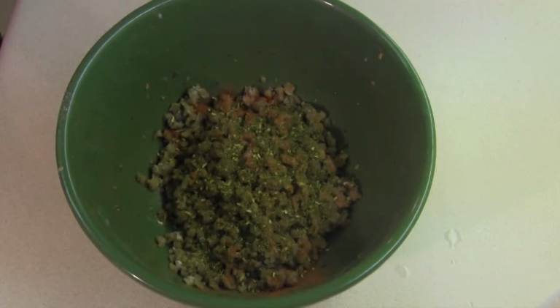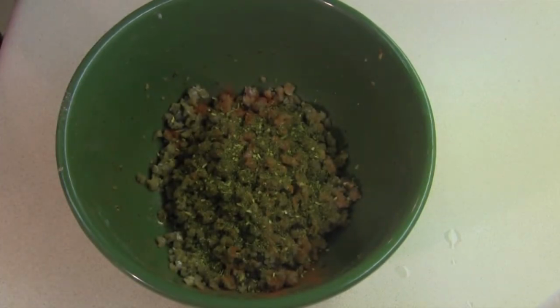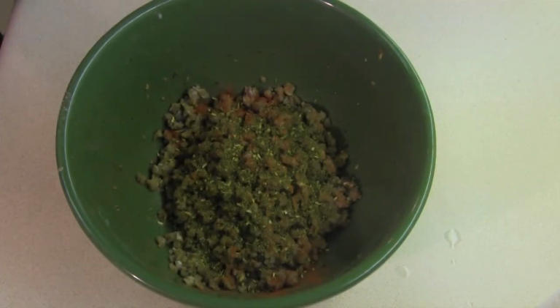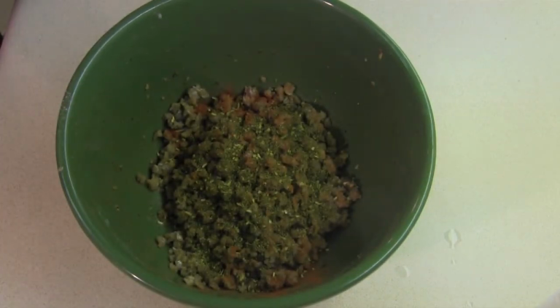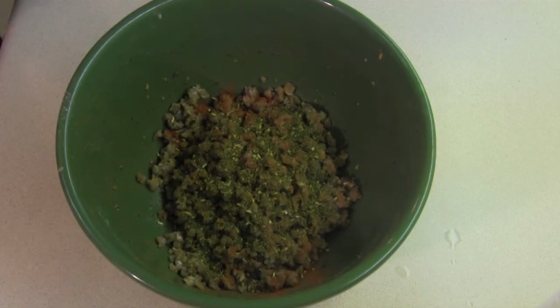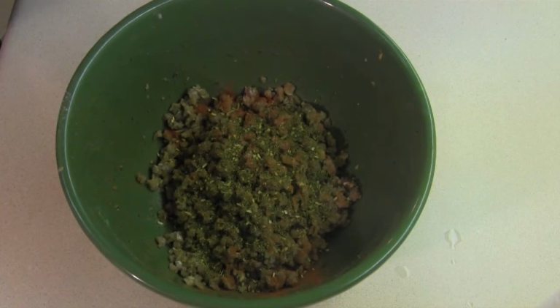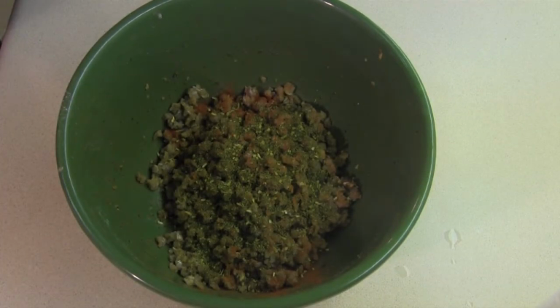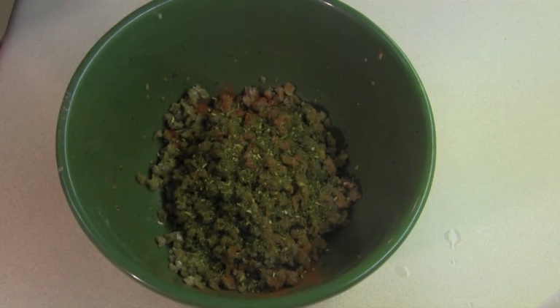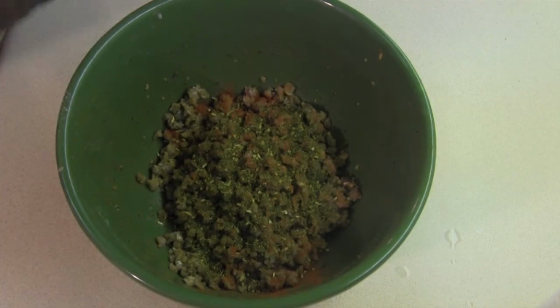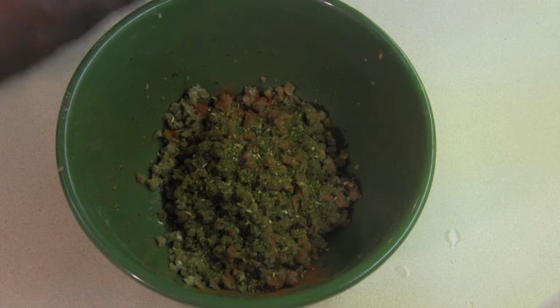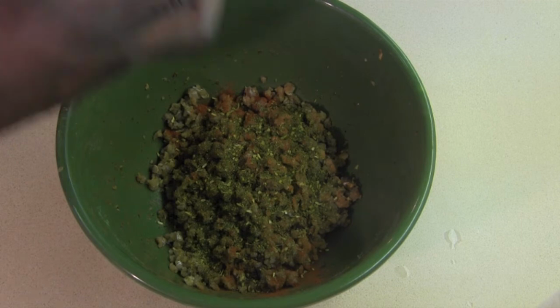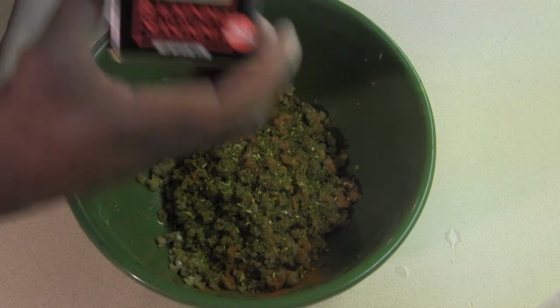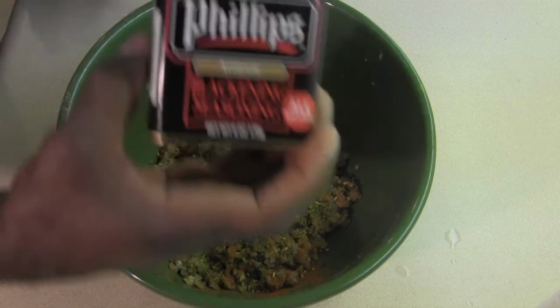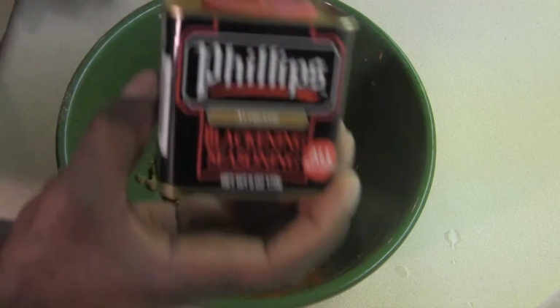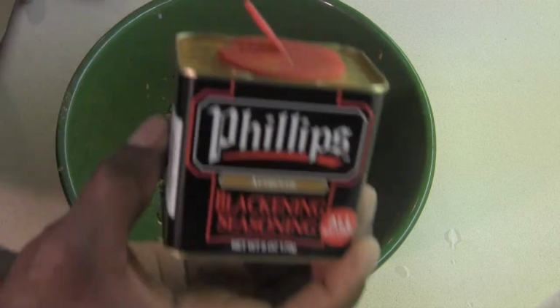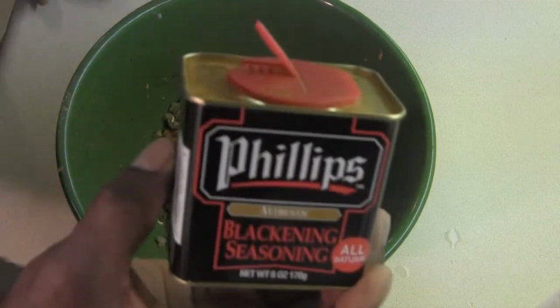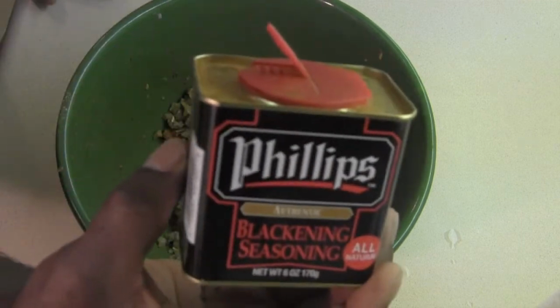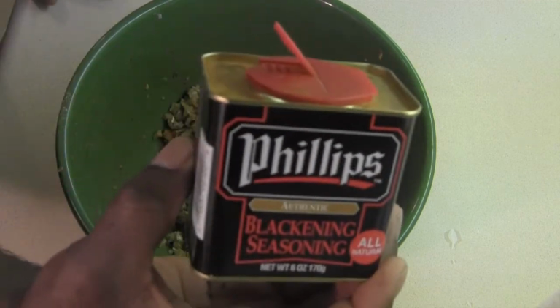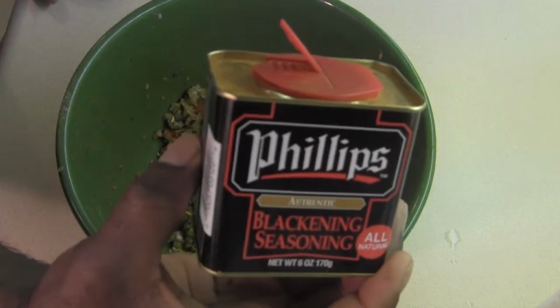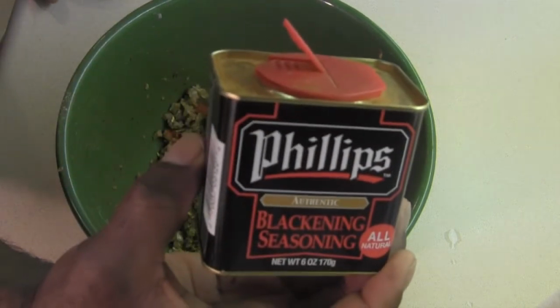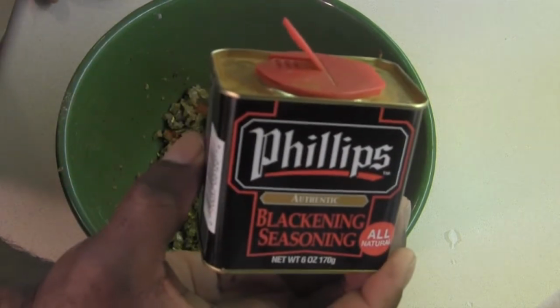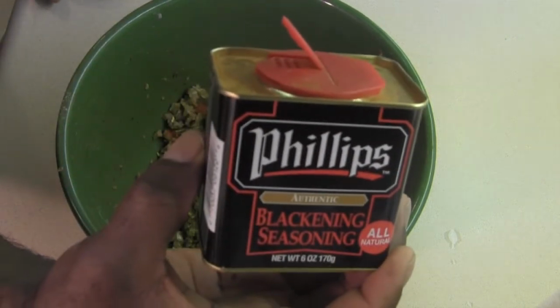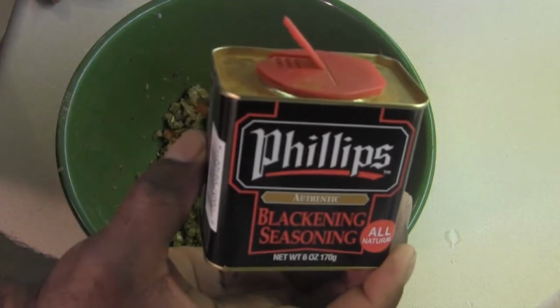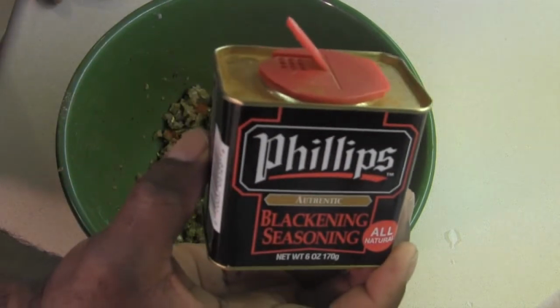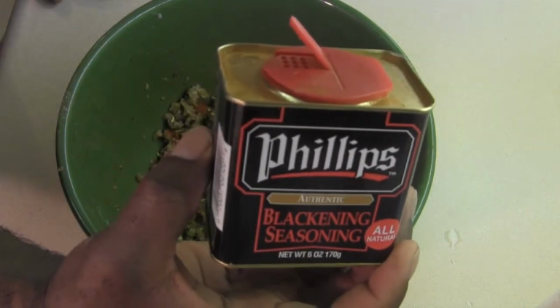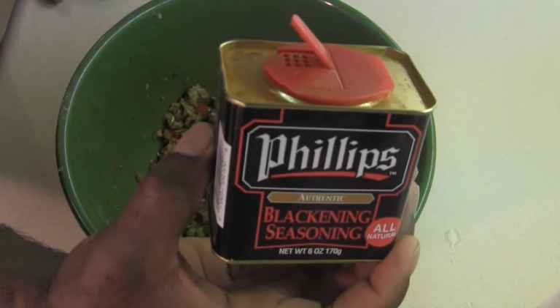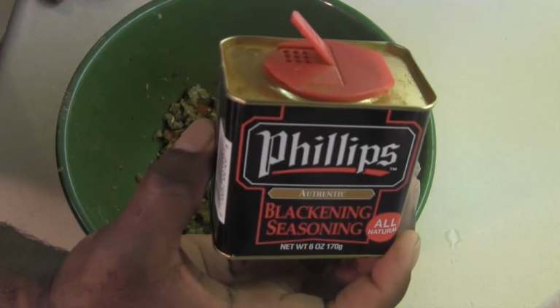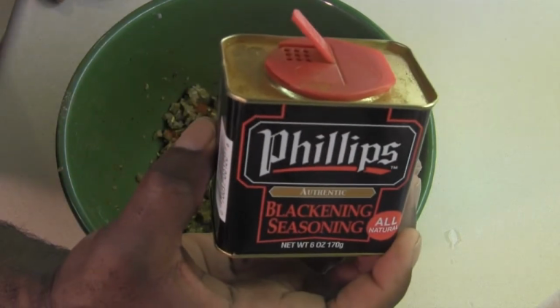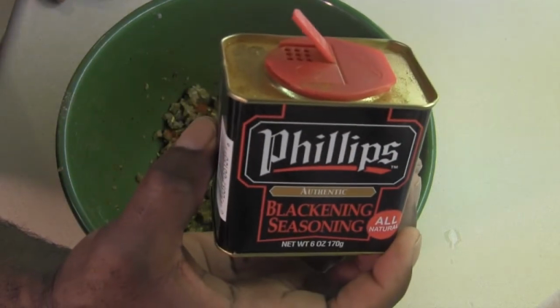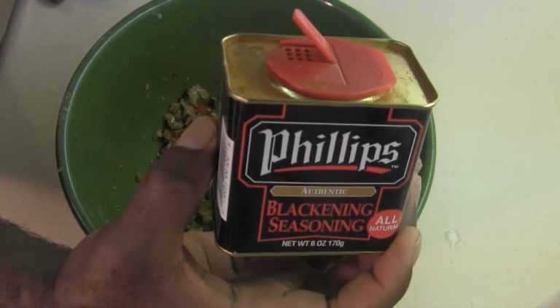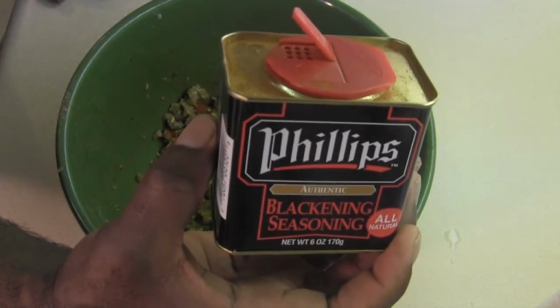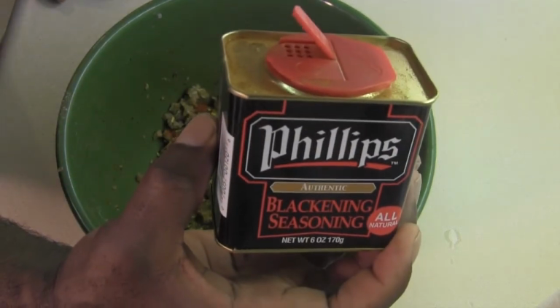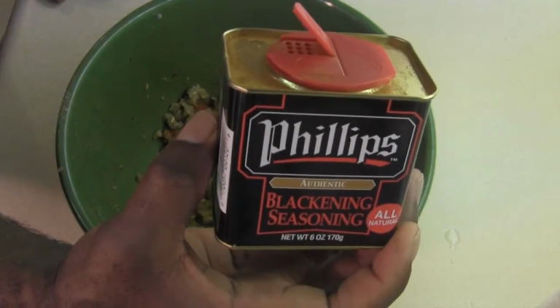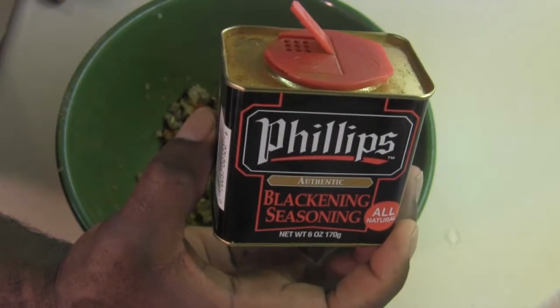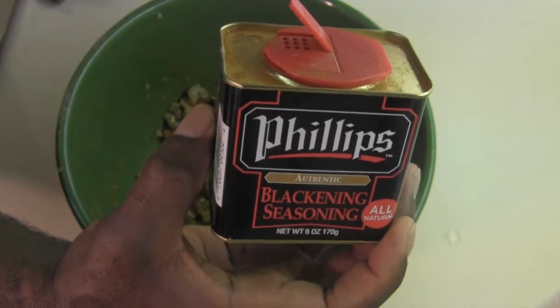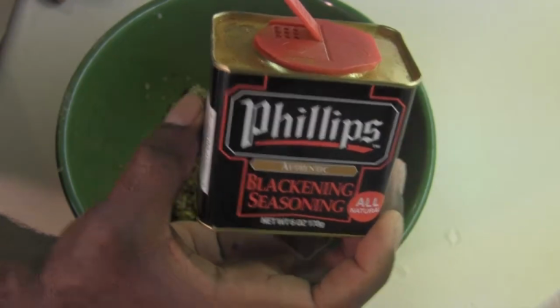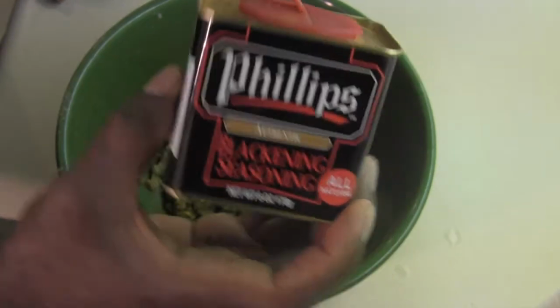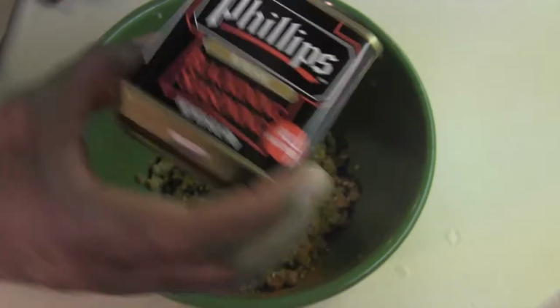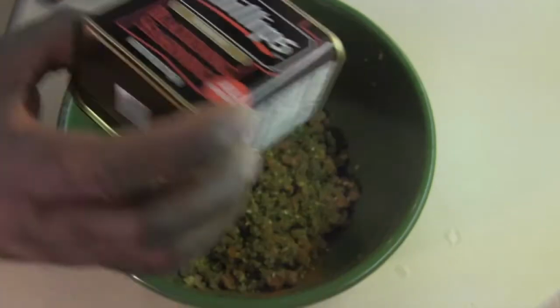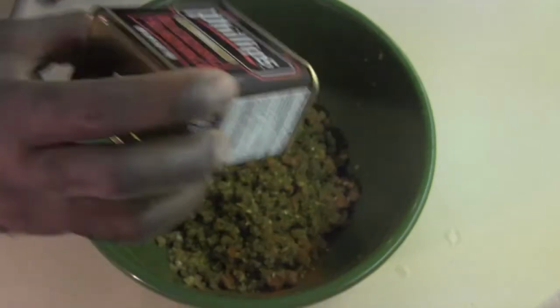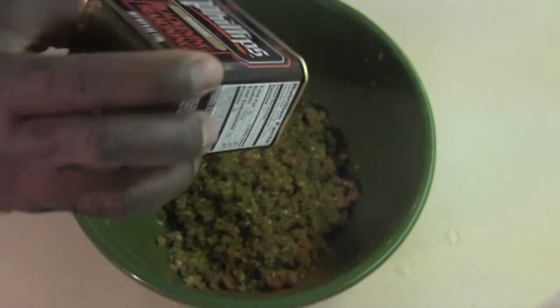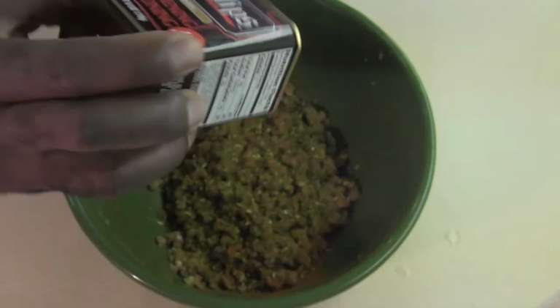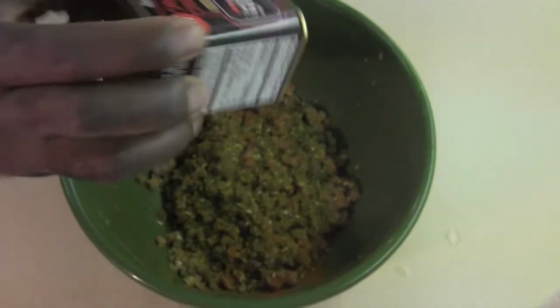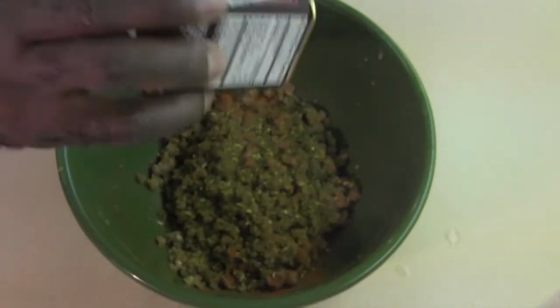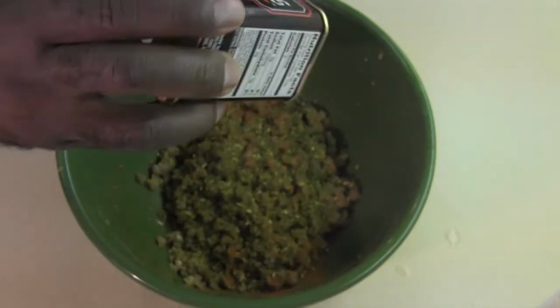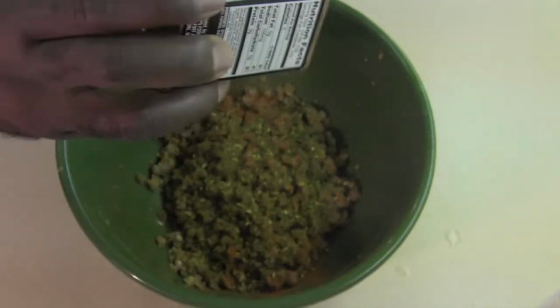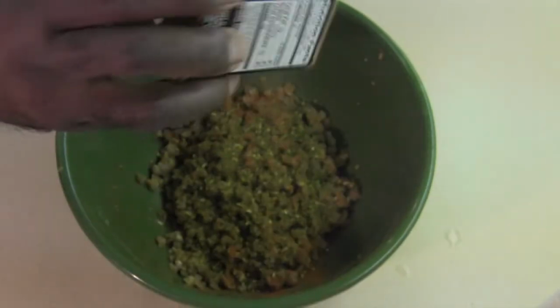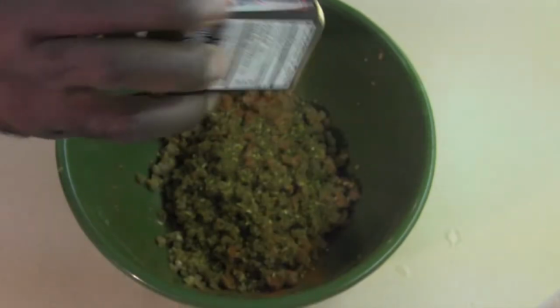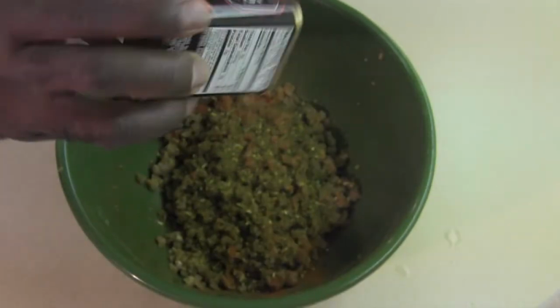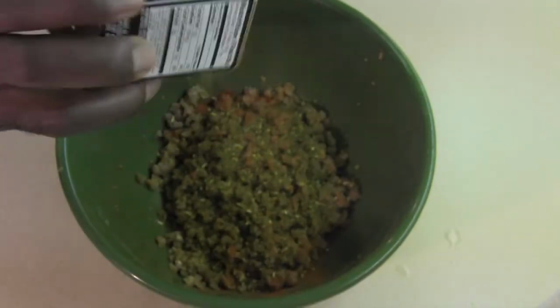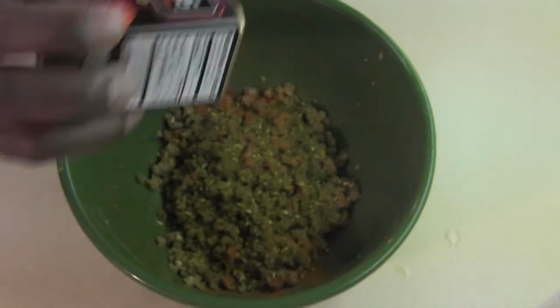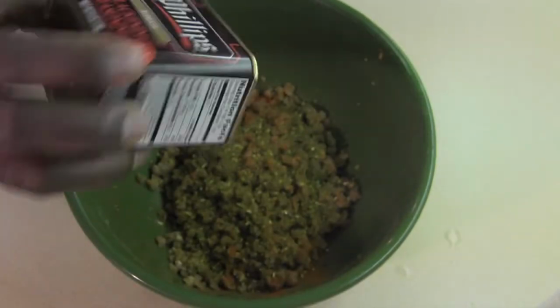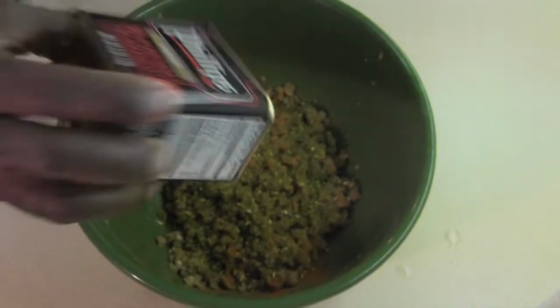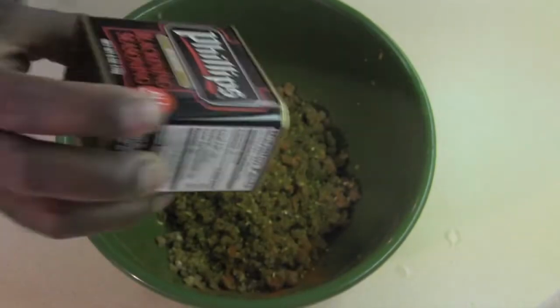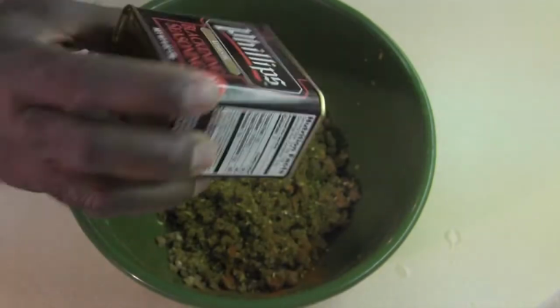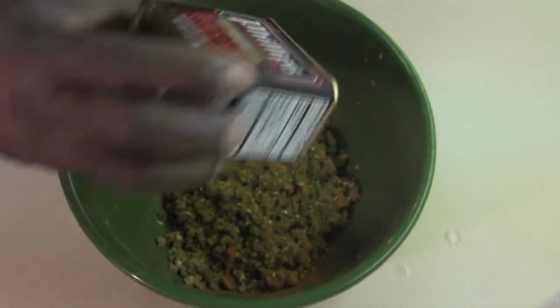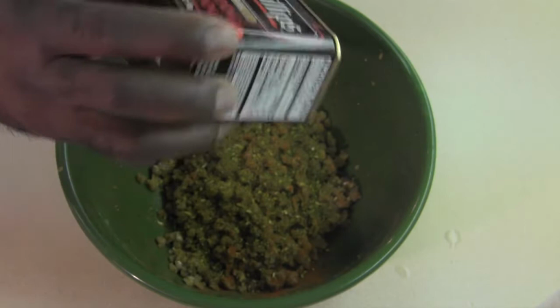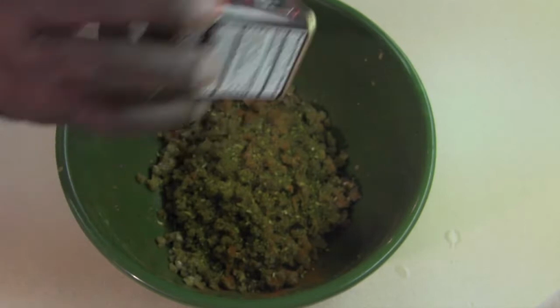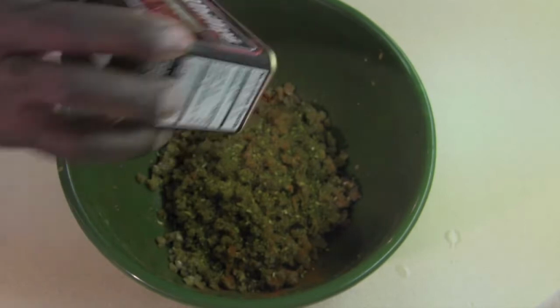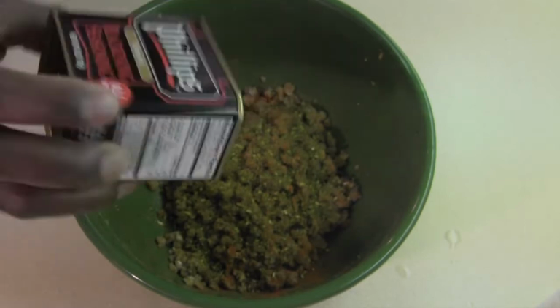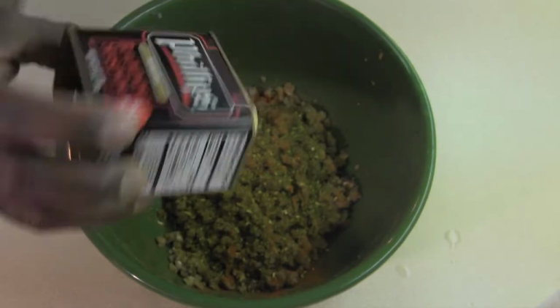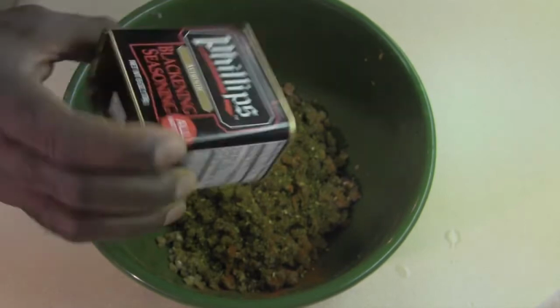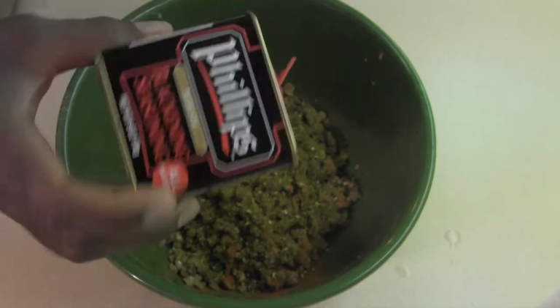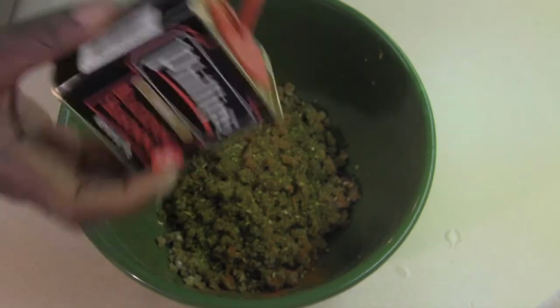Then this Cajun seasoning — this is a little seasoning that we picked up from Harris Teeter. I'm going to hit that, but I'm not going to overdo that.